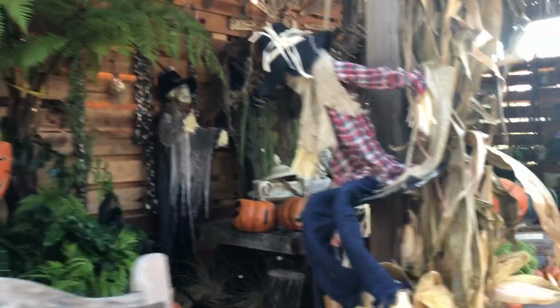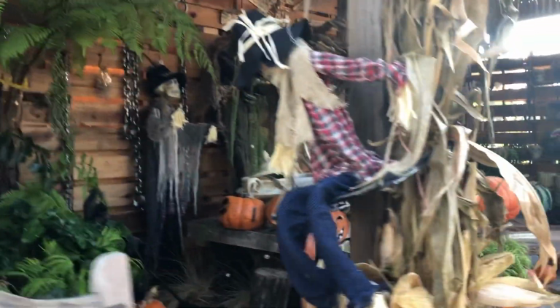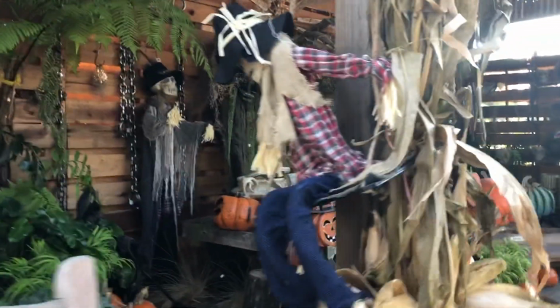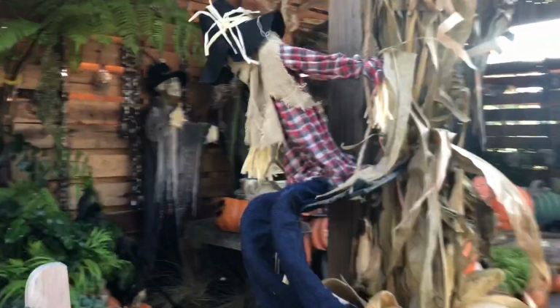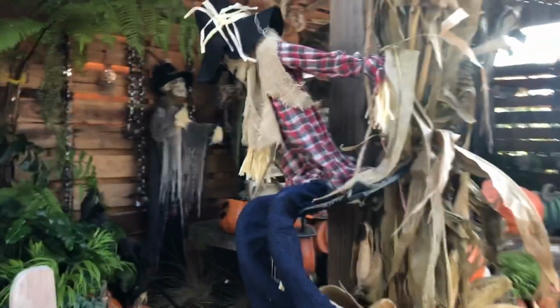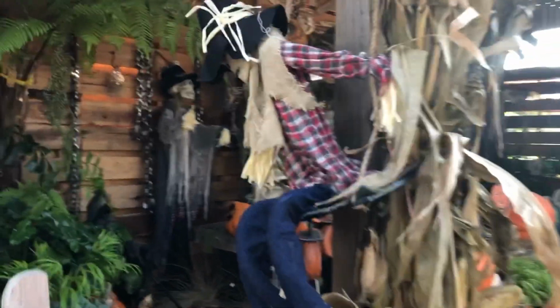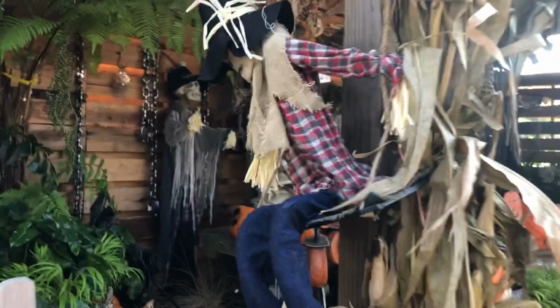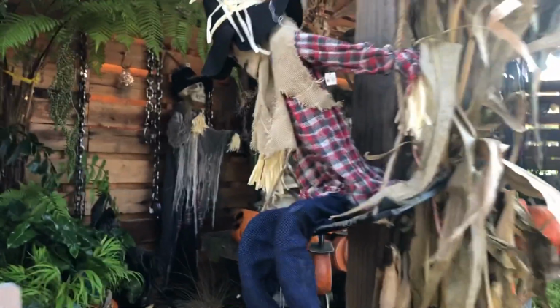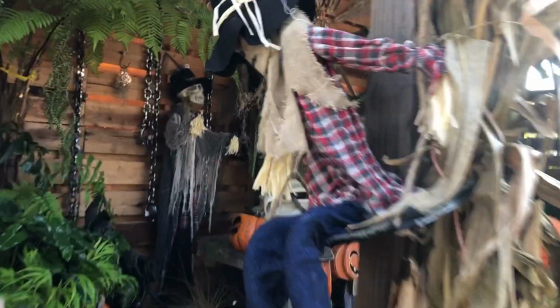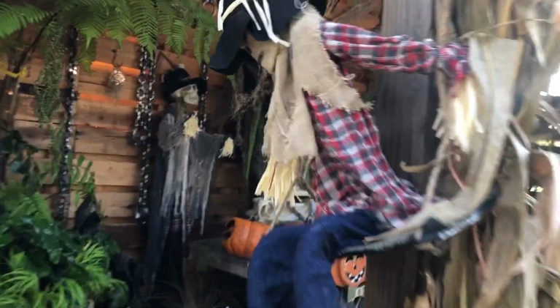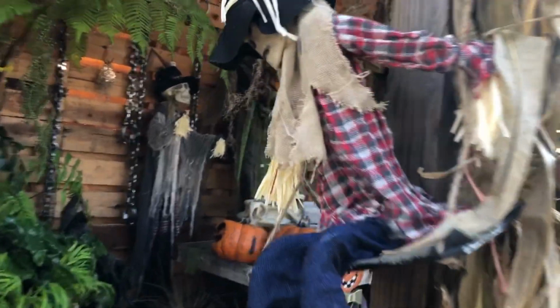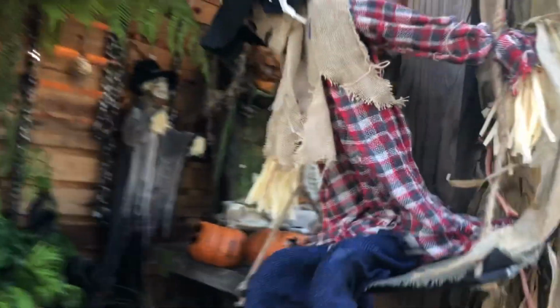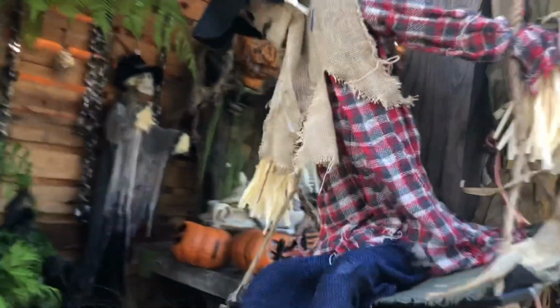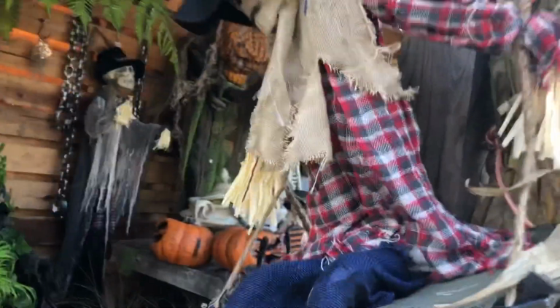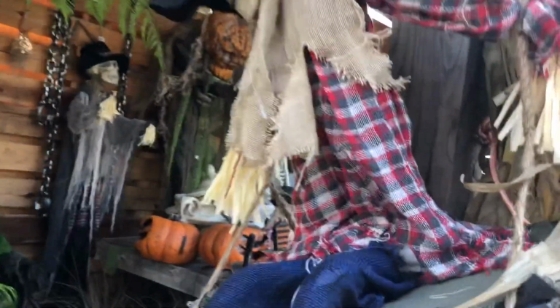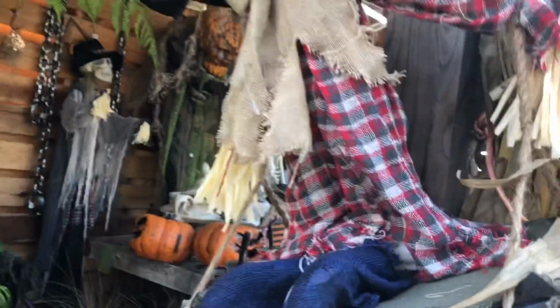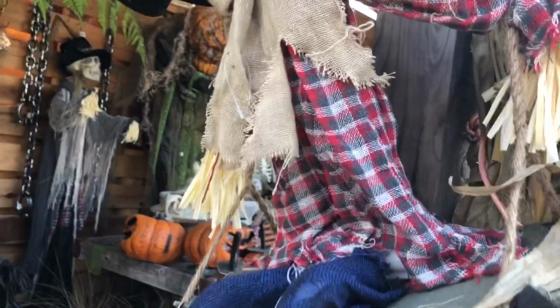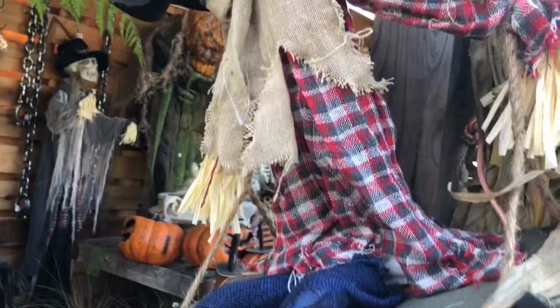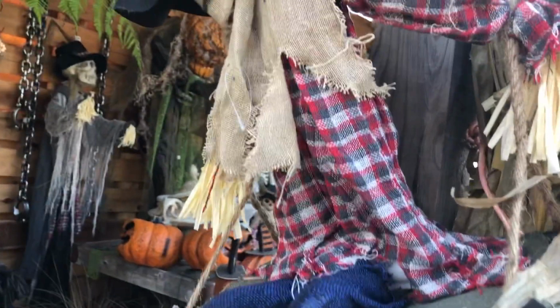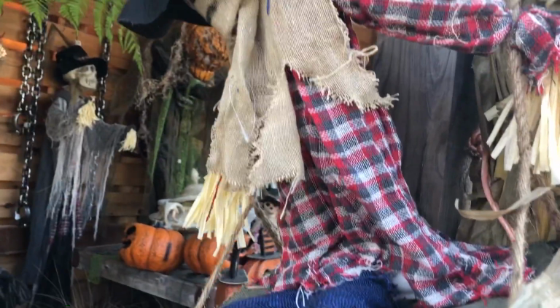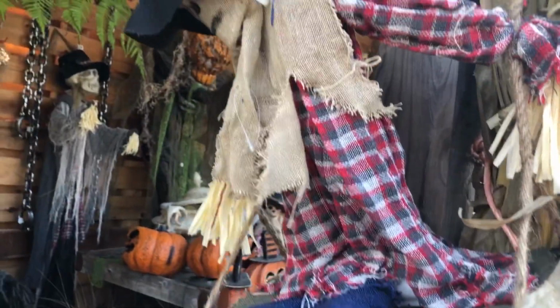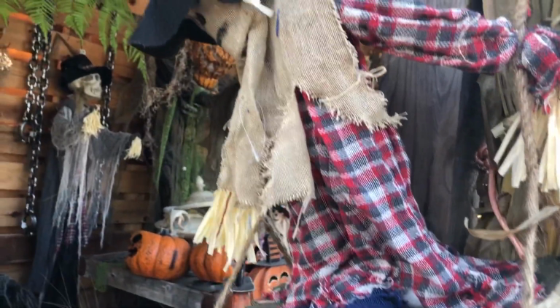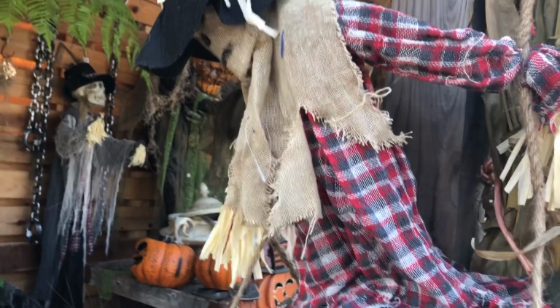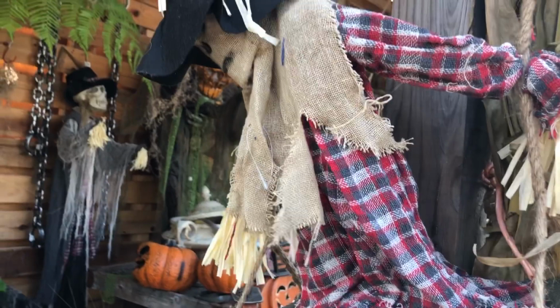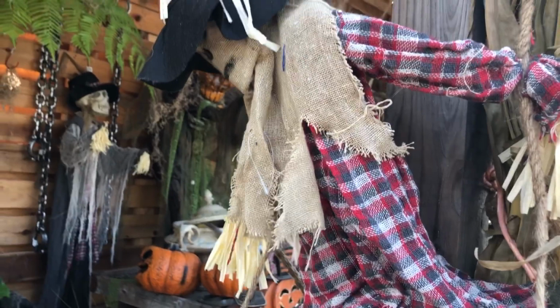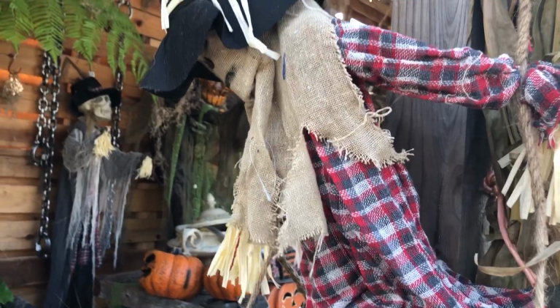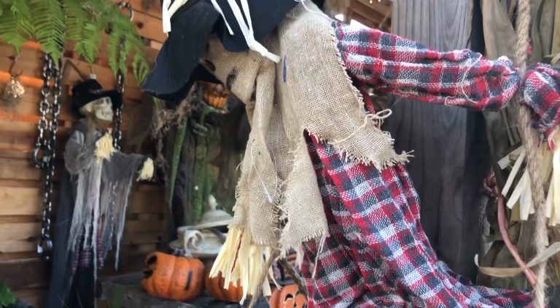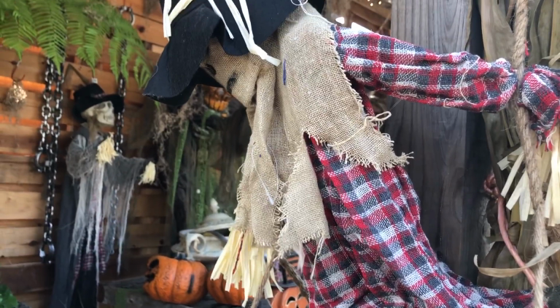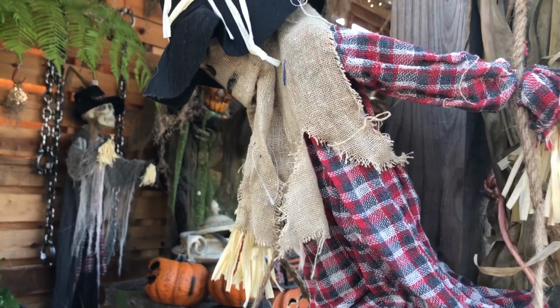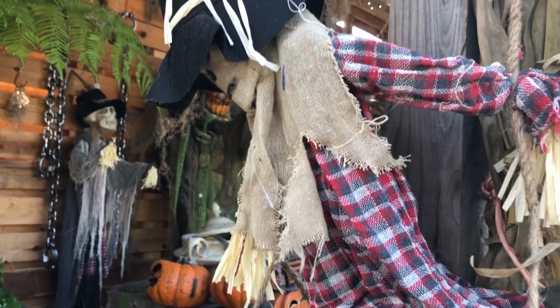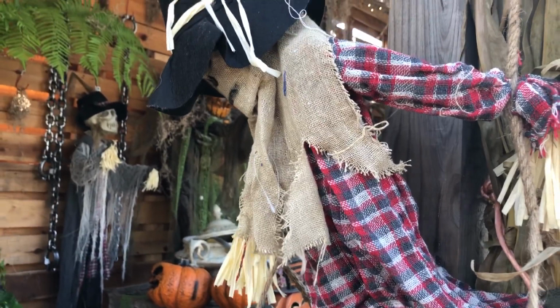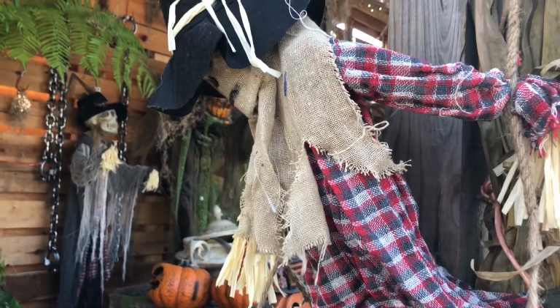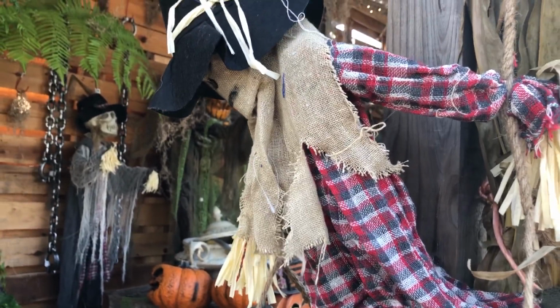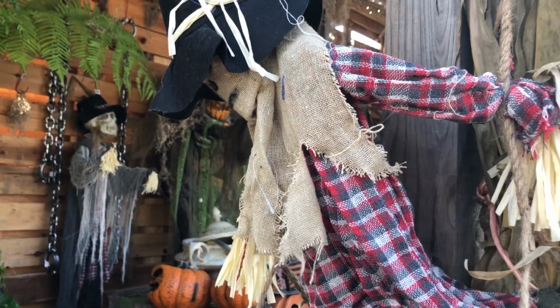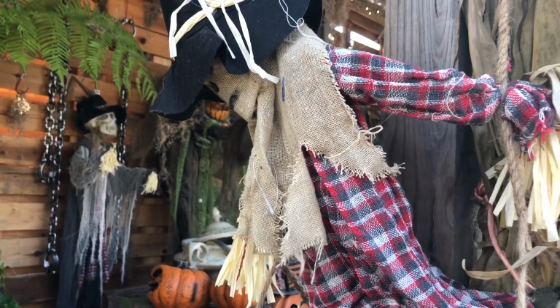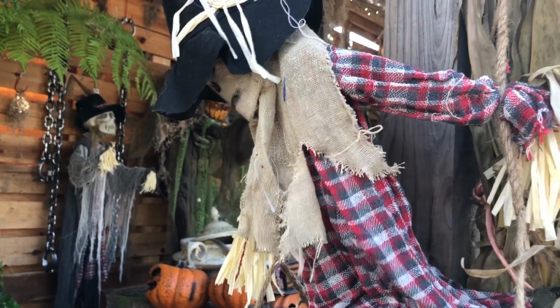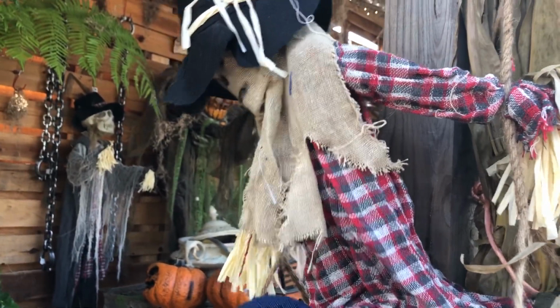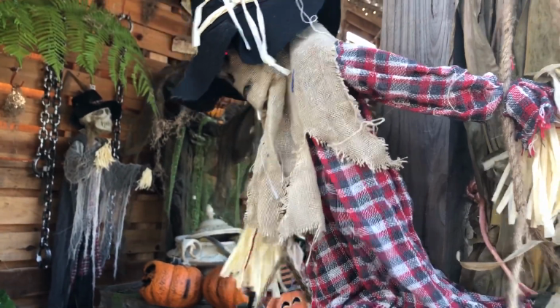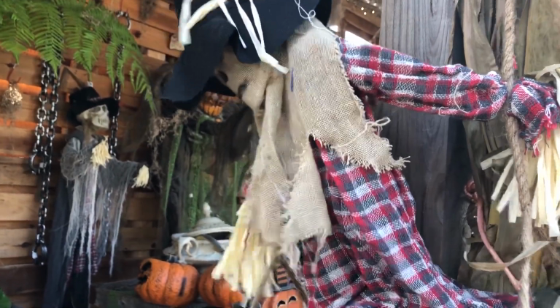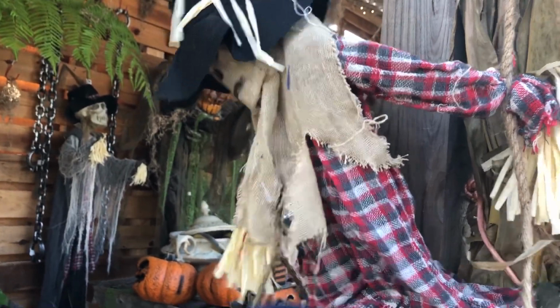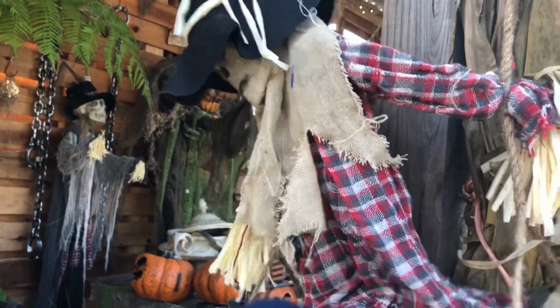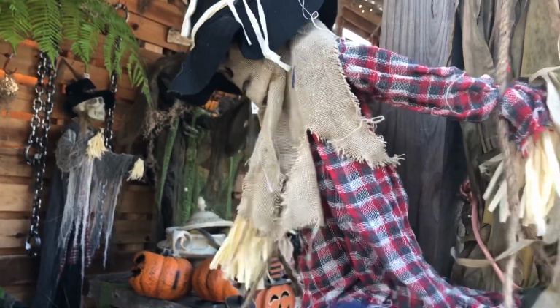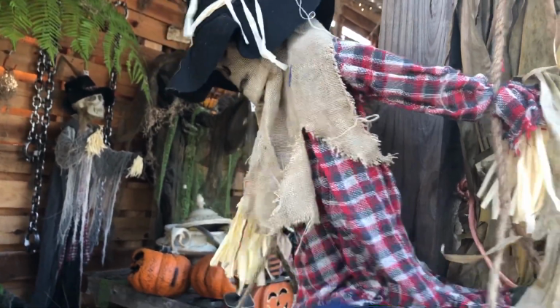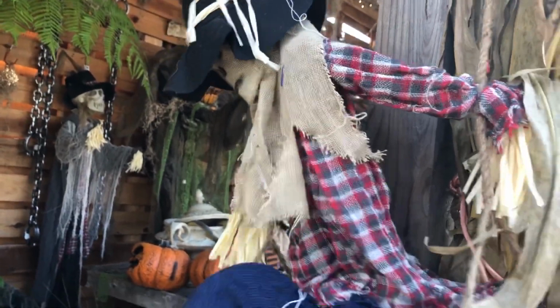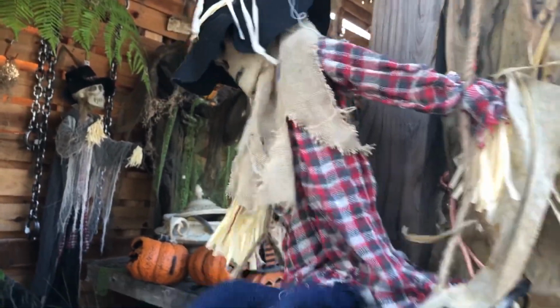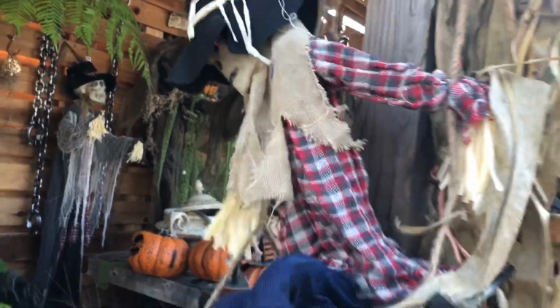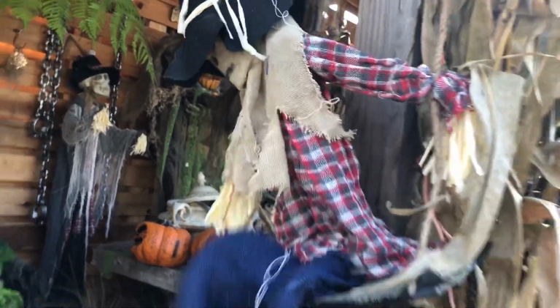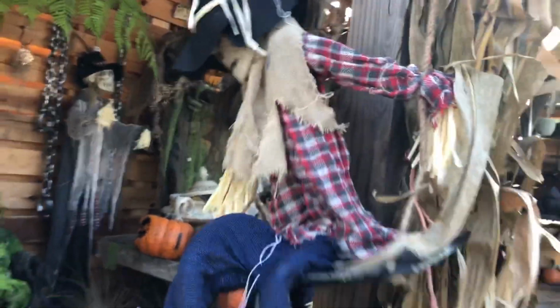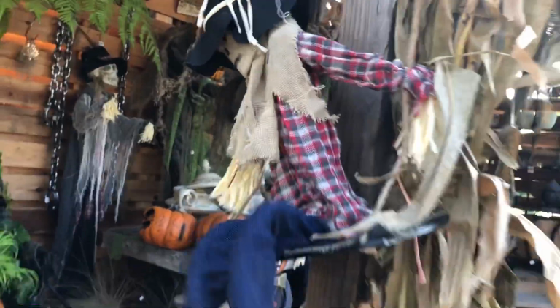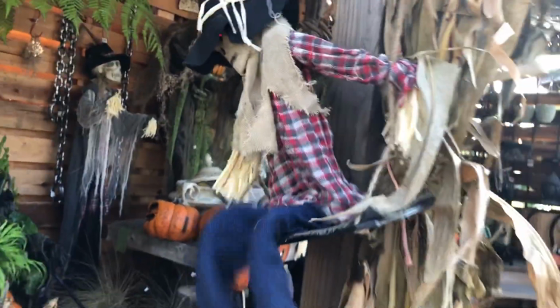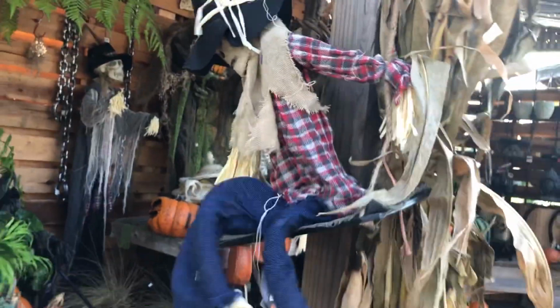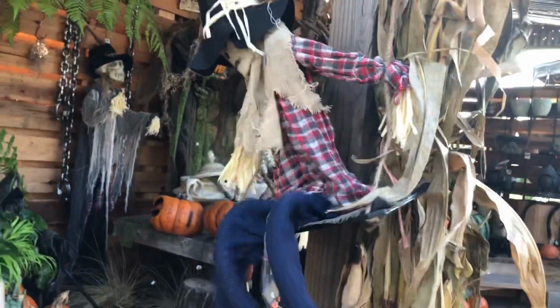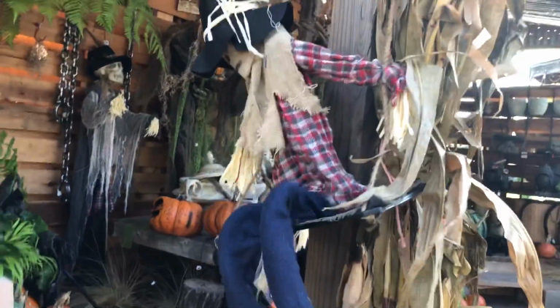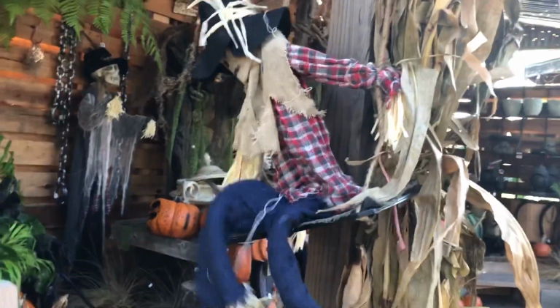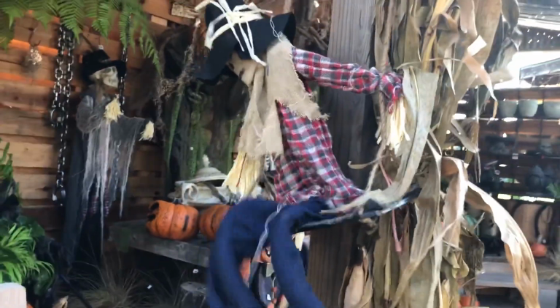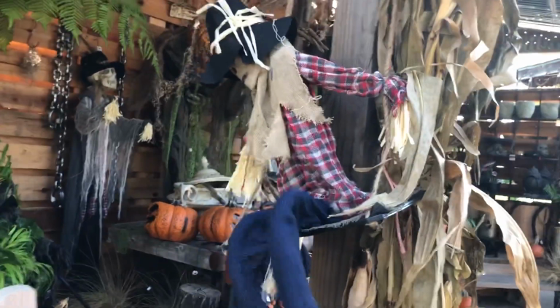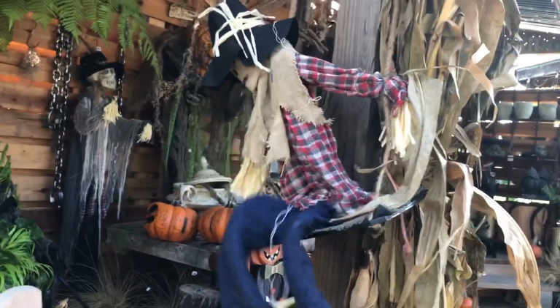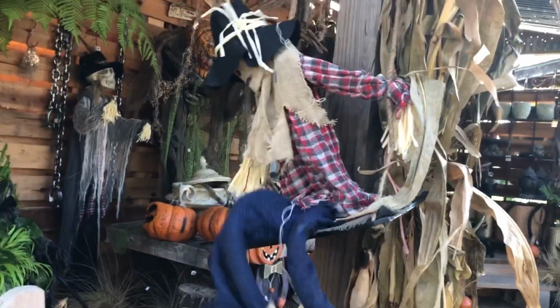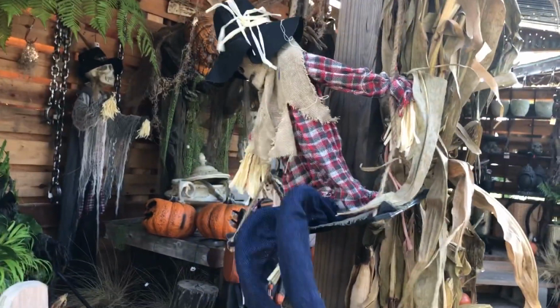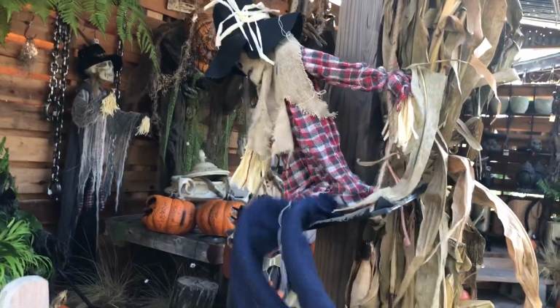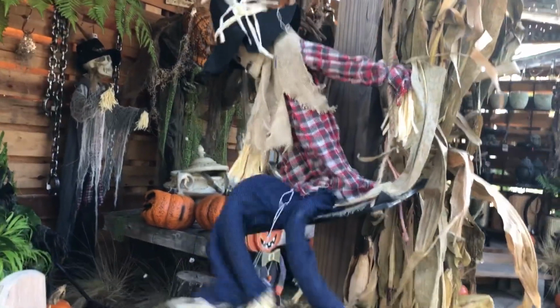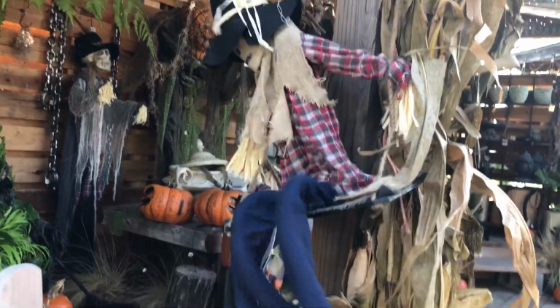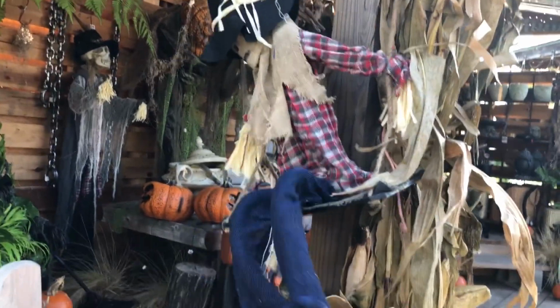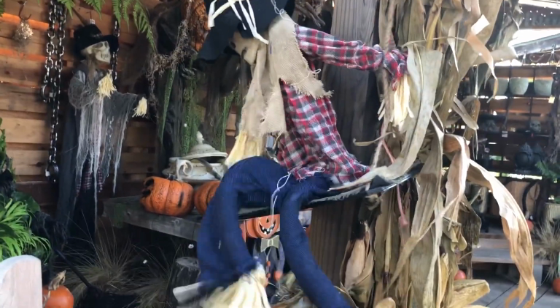They have the swinging scarecrow guy right here. I haven't seen this one at all in person - actually a really good Sun Star prop.